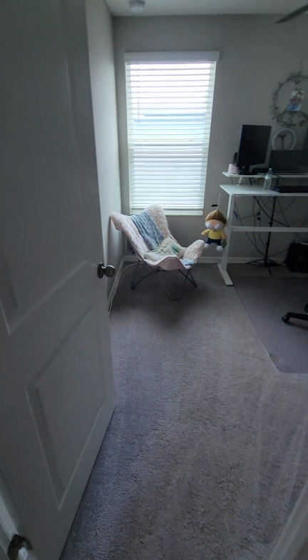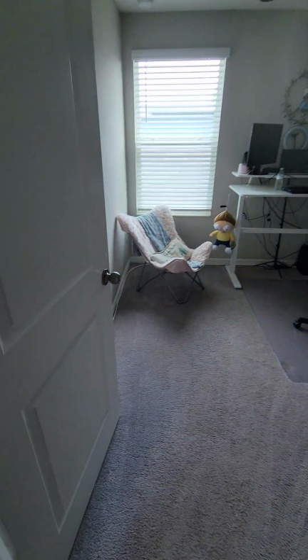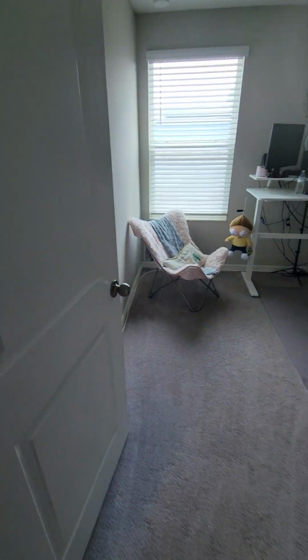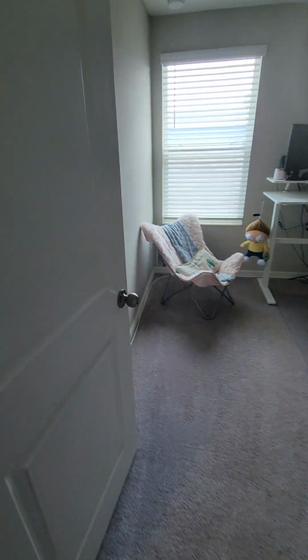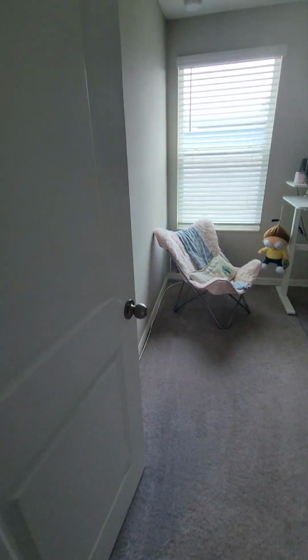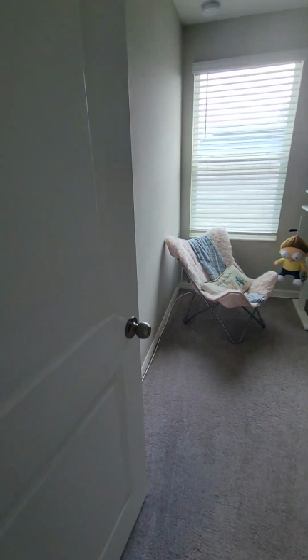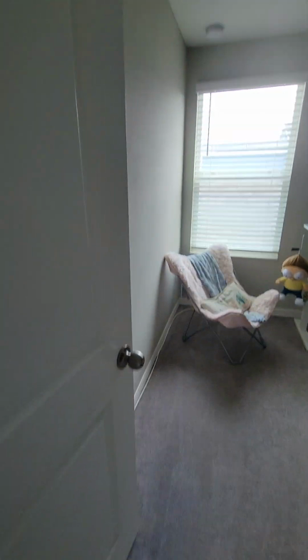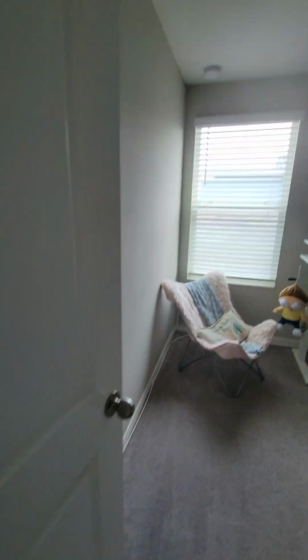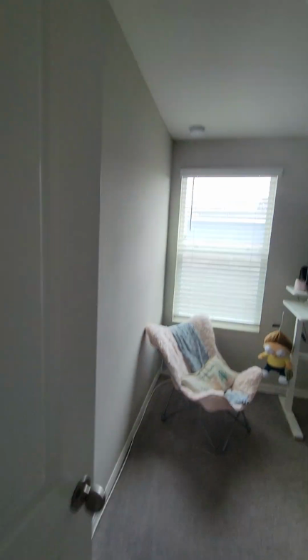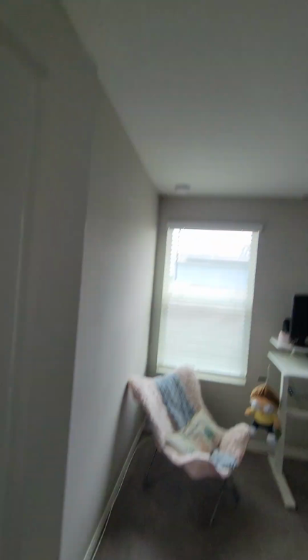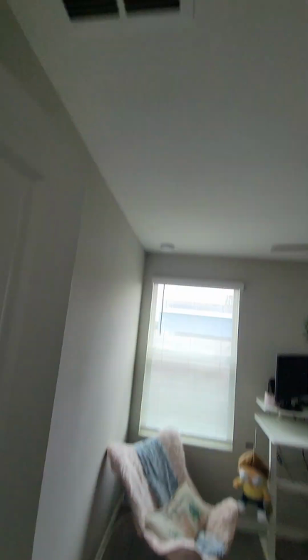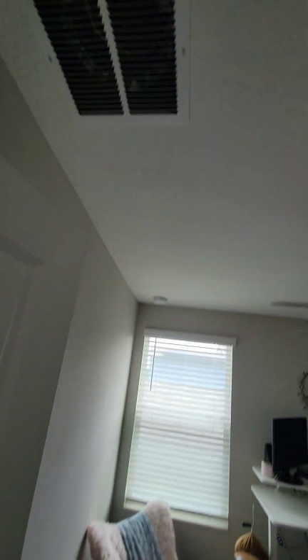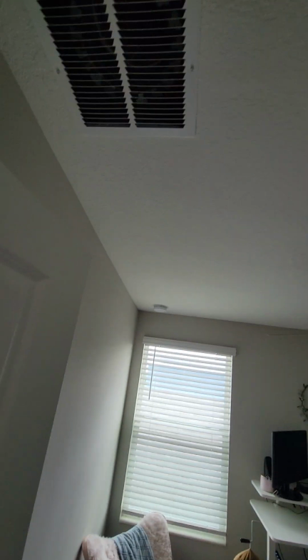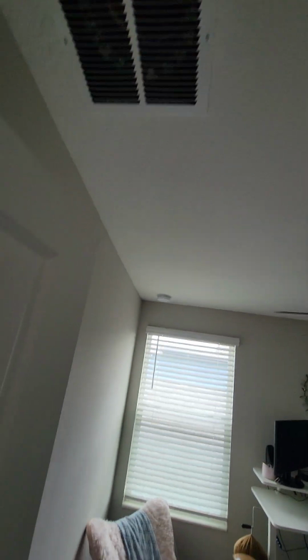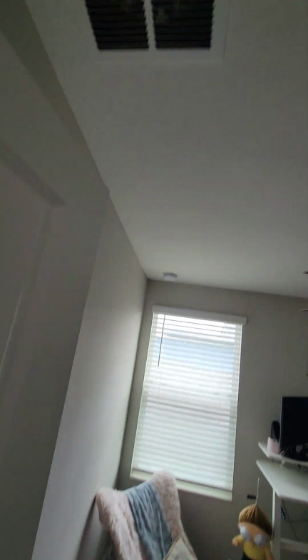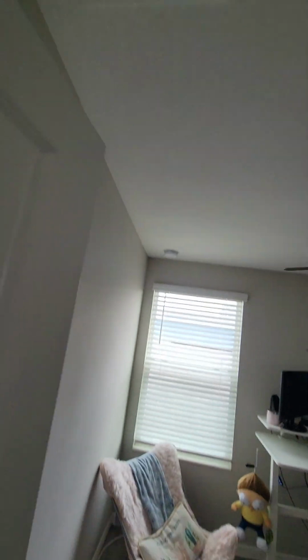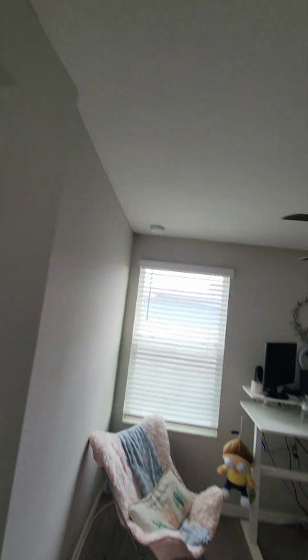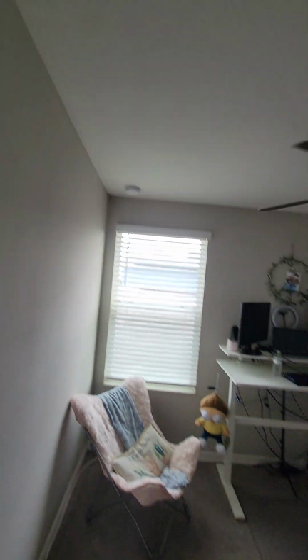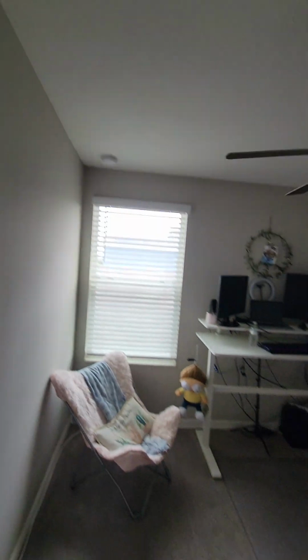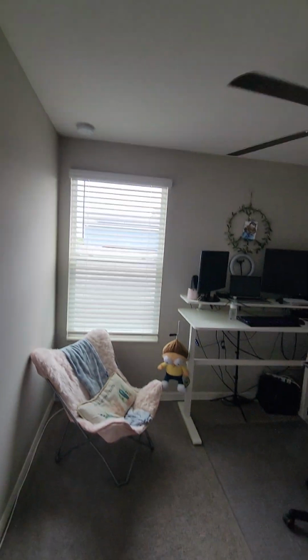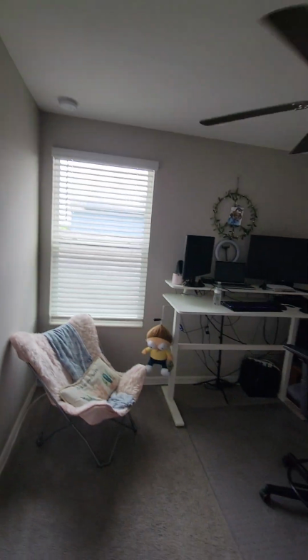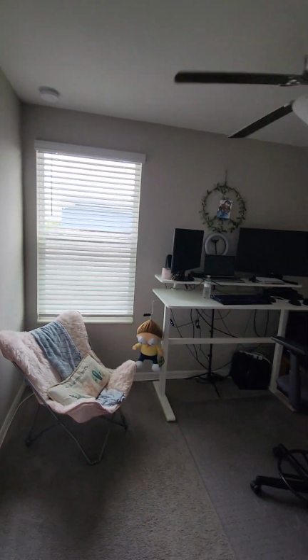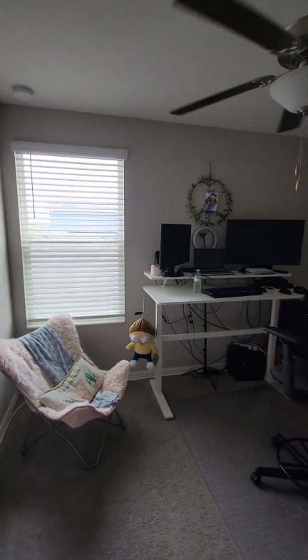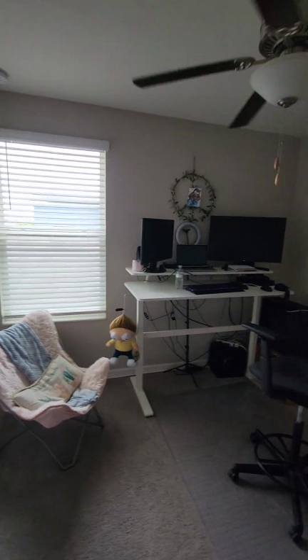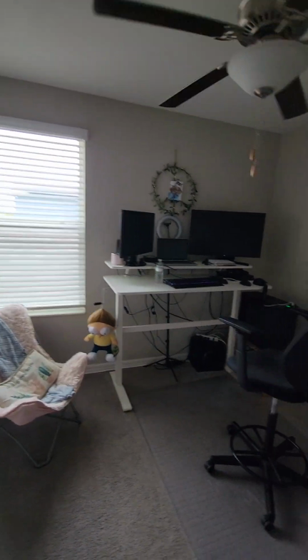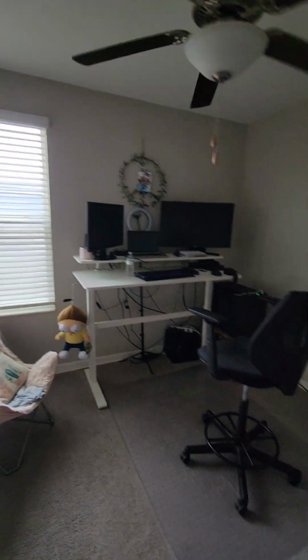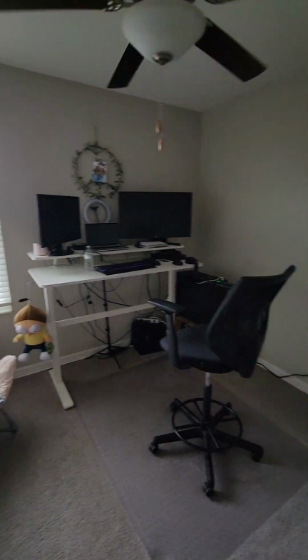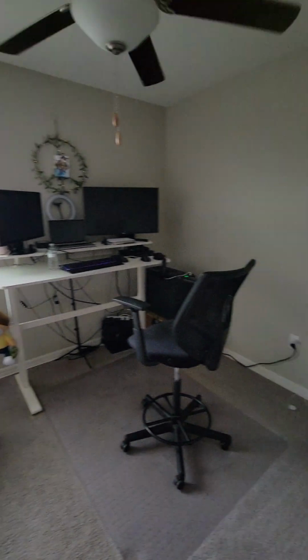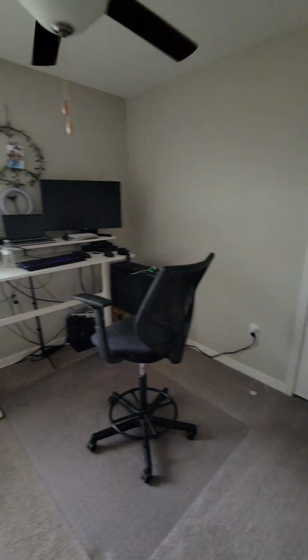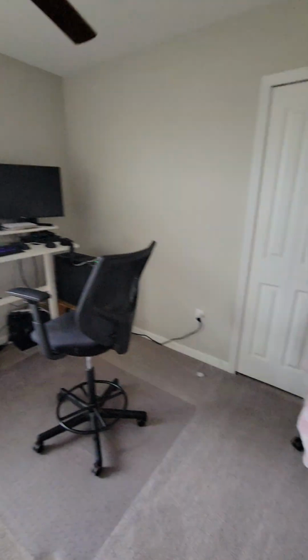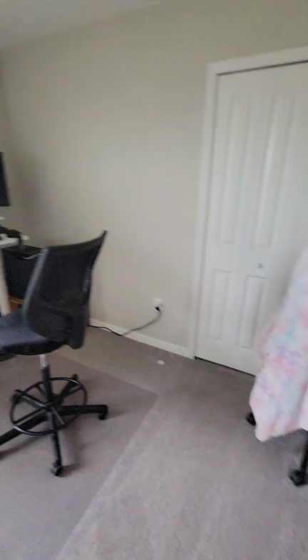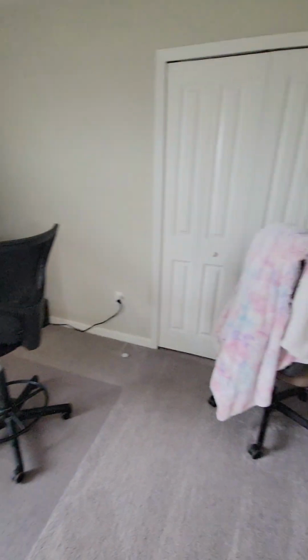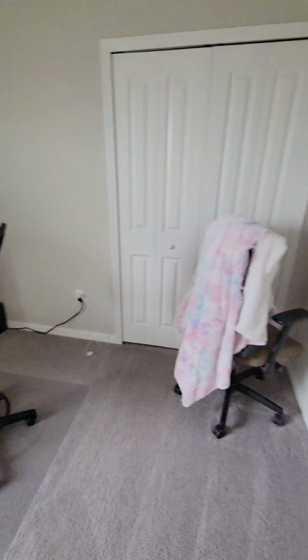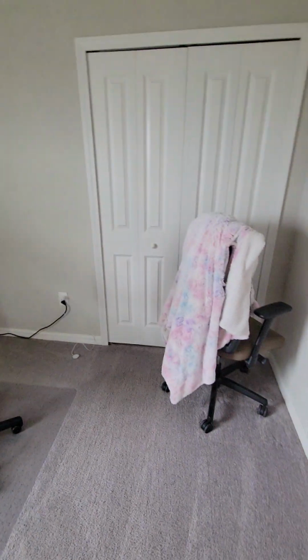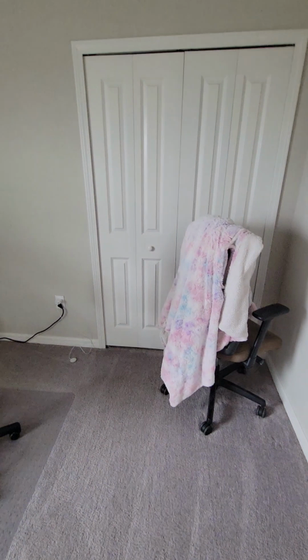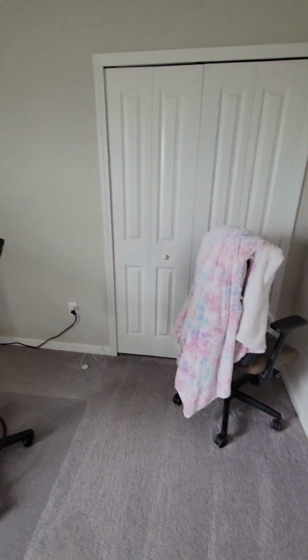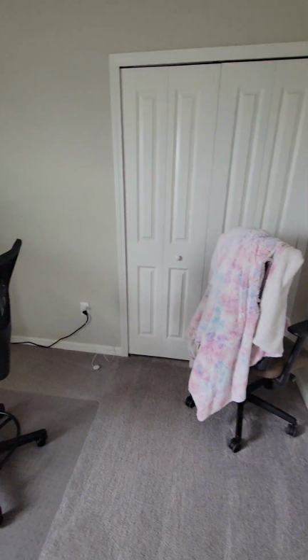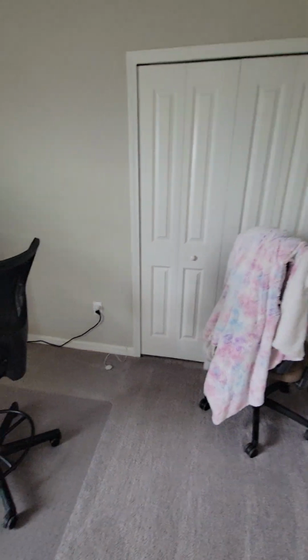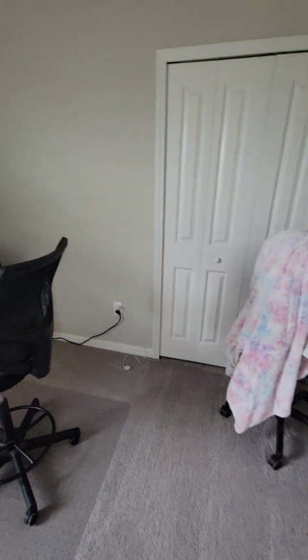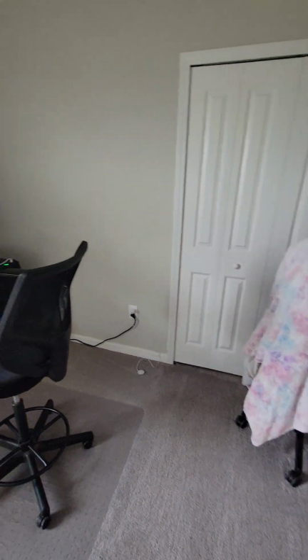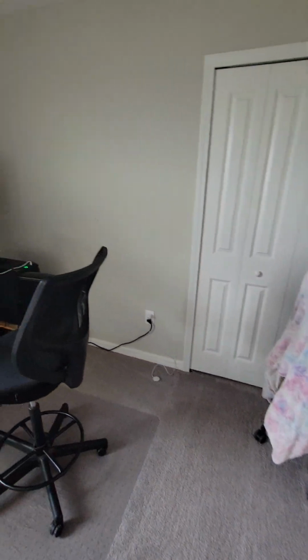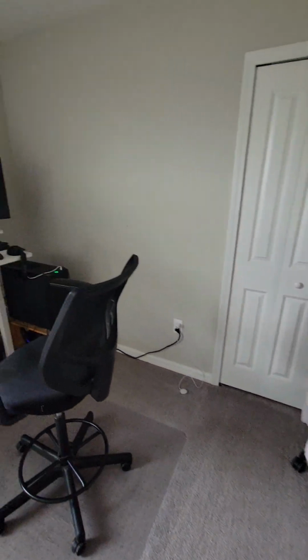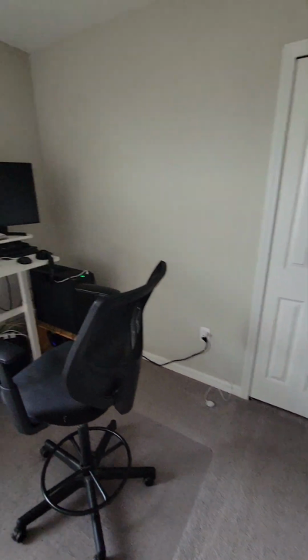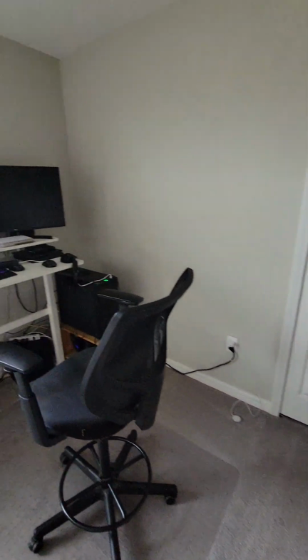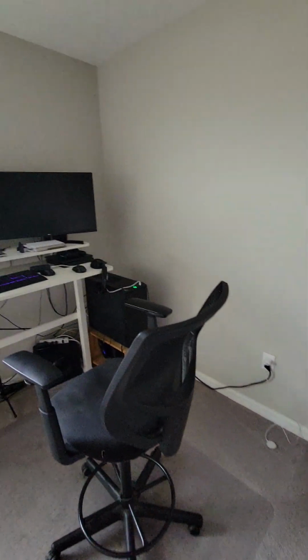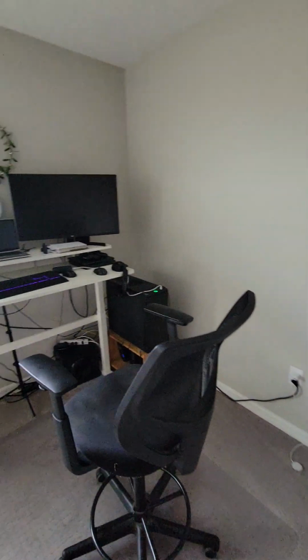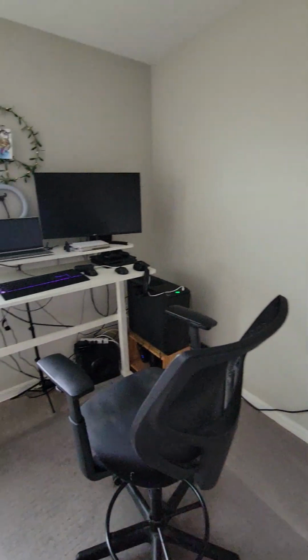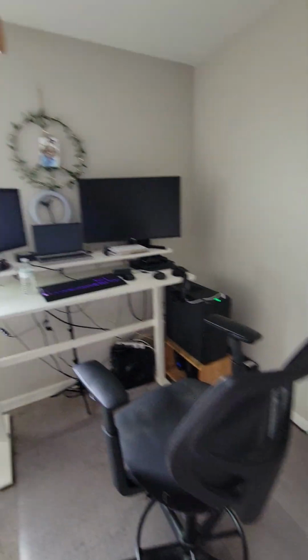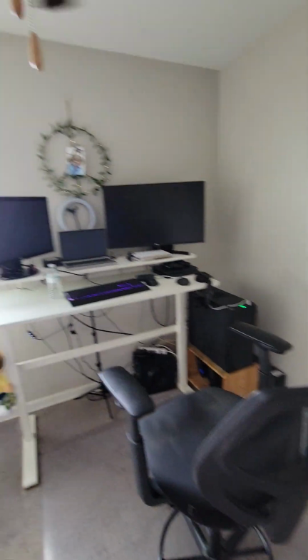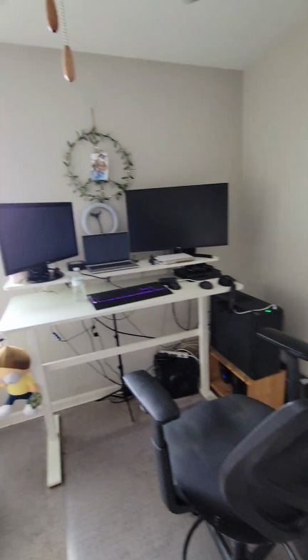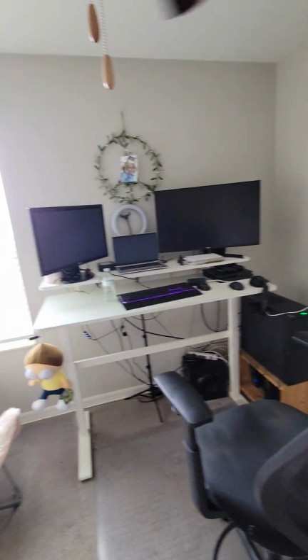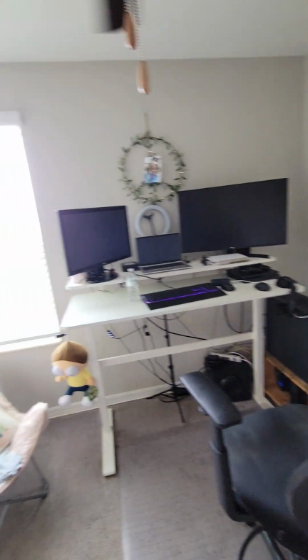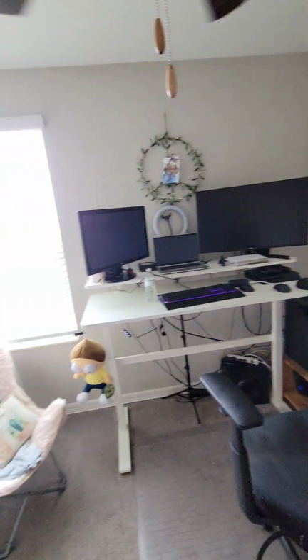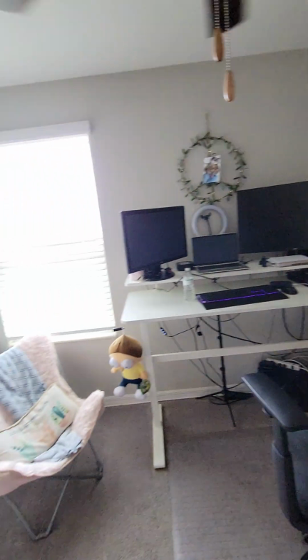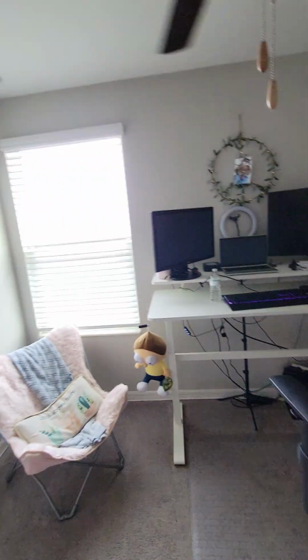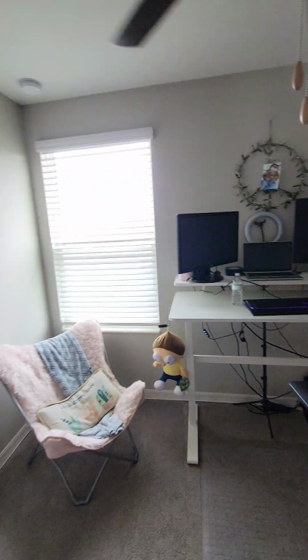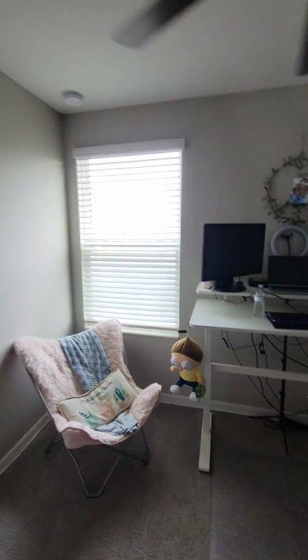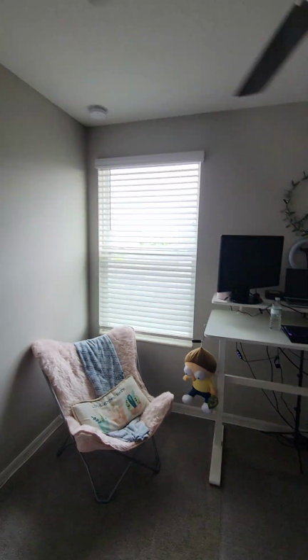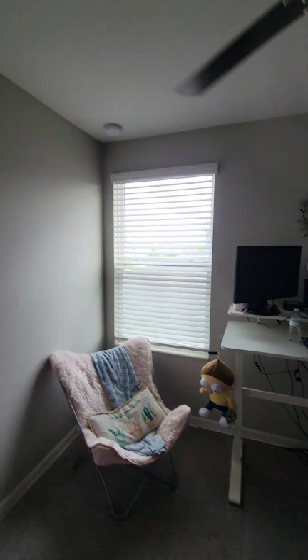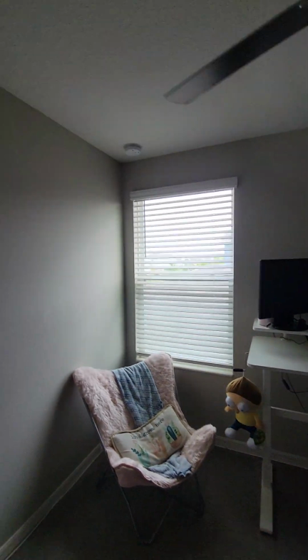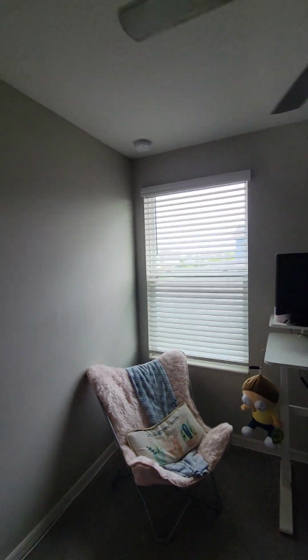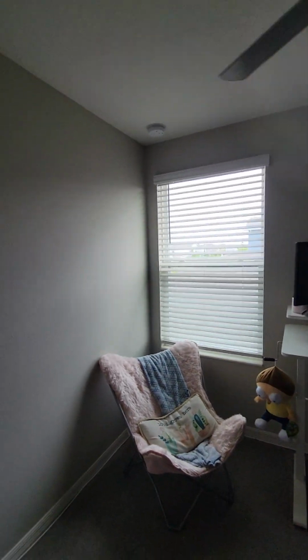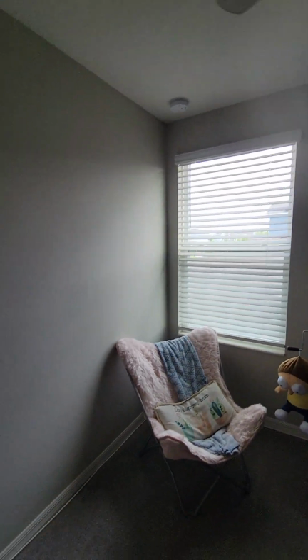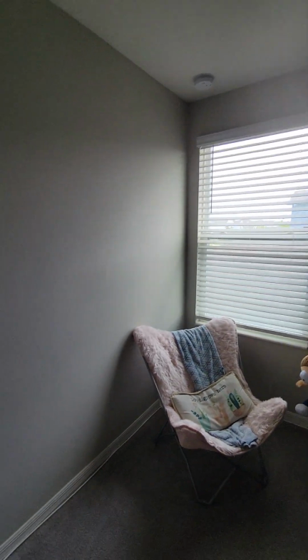Bedroom number one — closet is being used as a game room and computer room with desk.